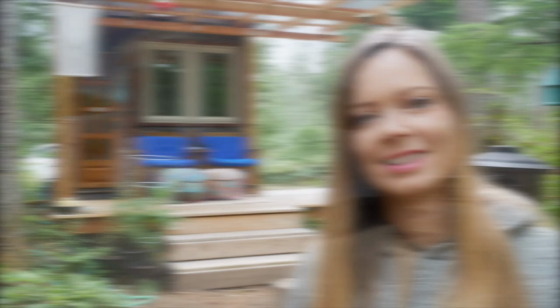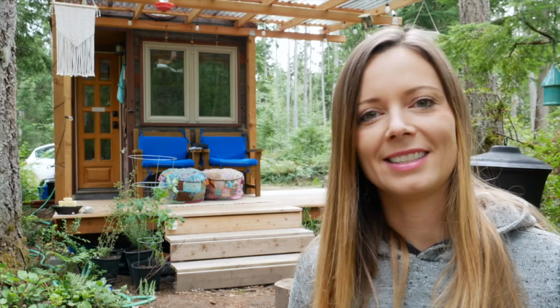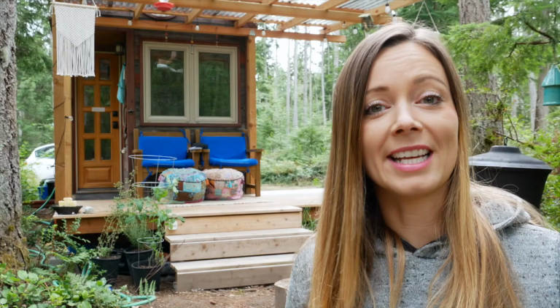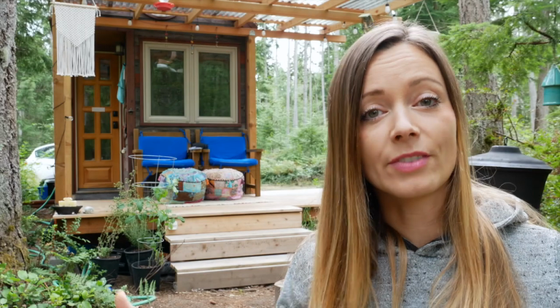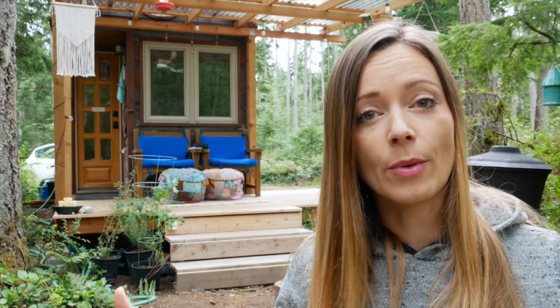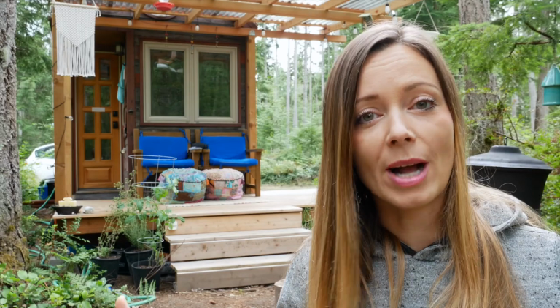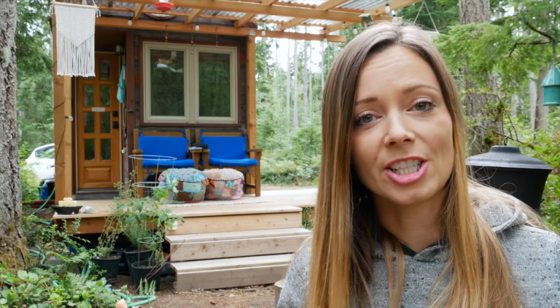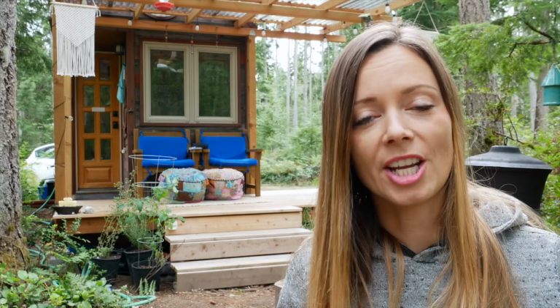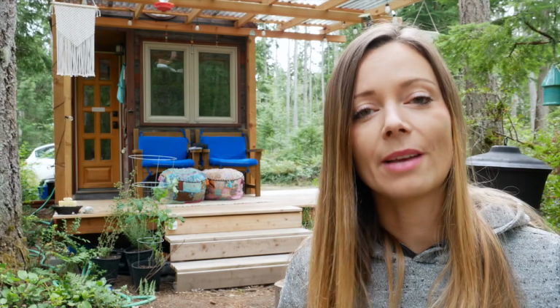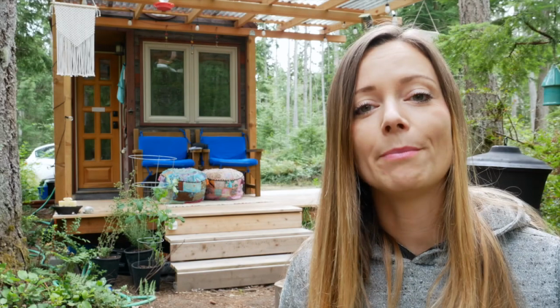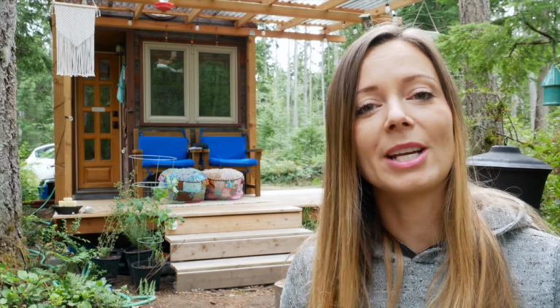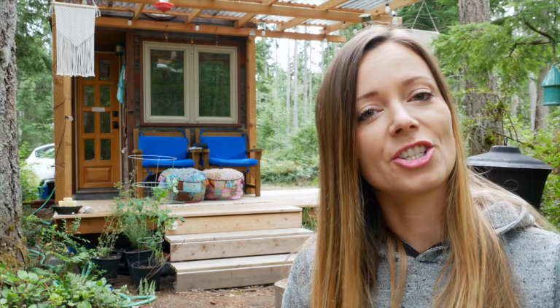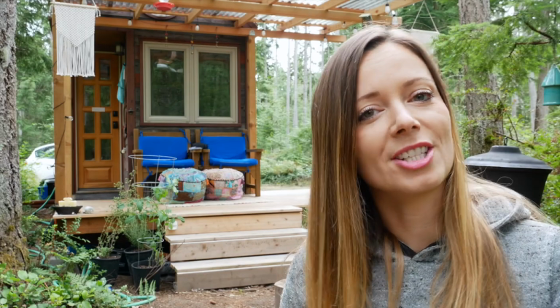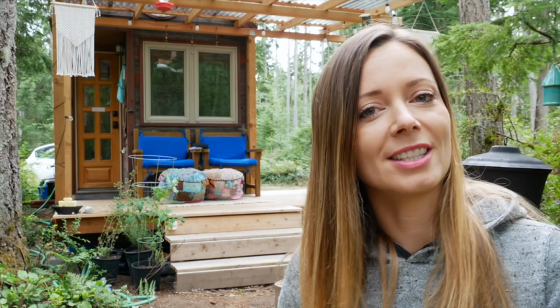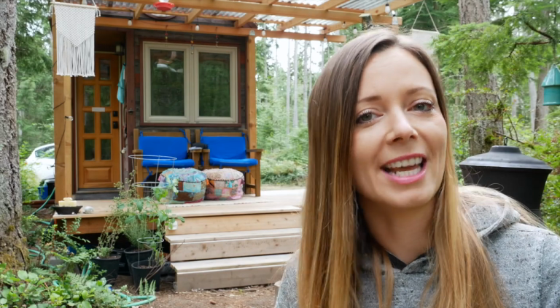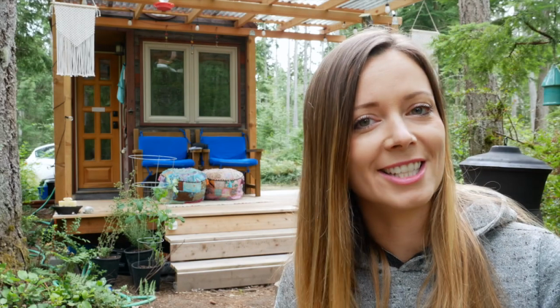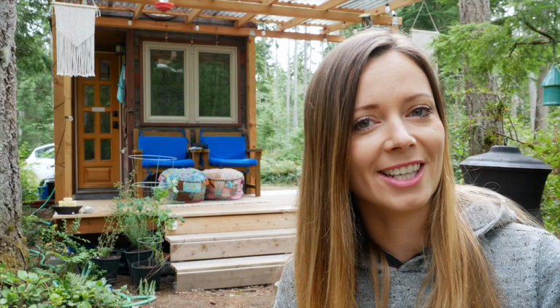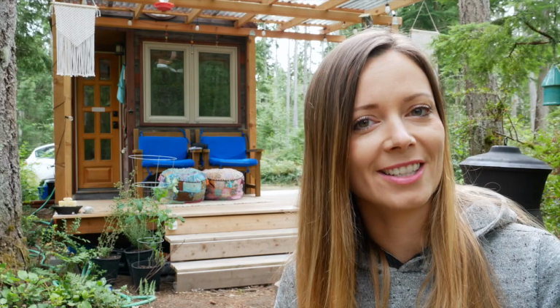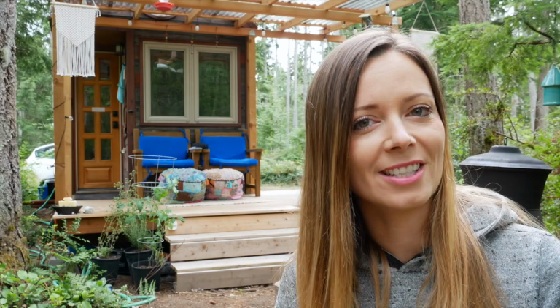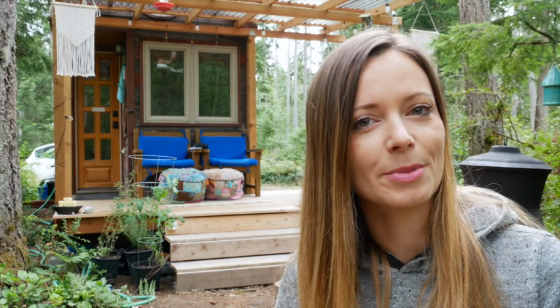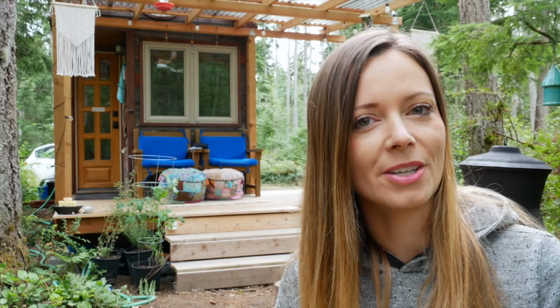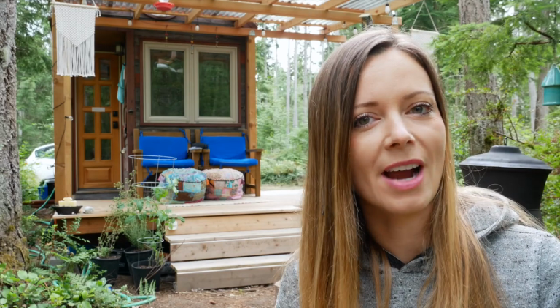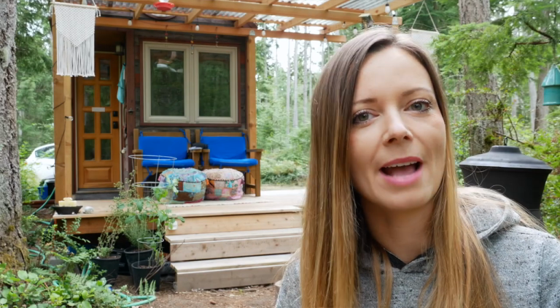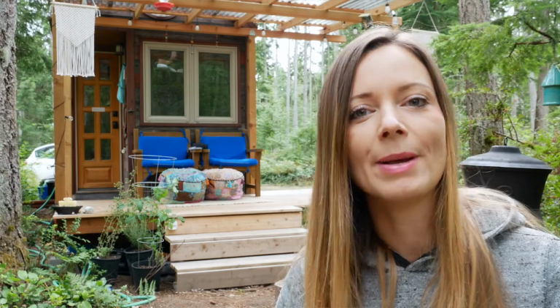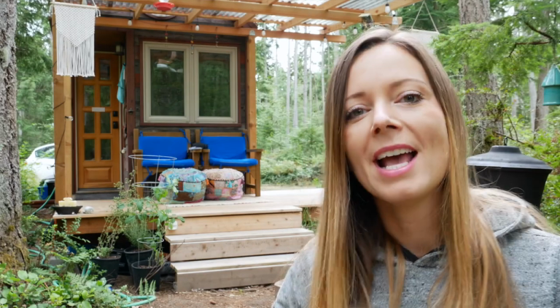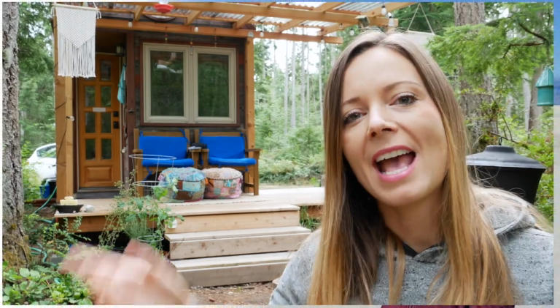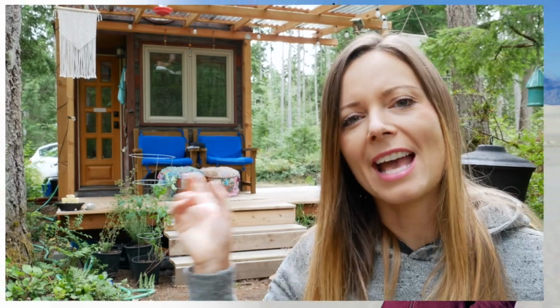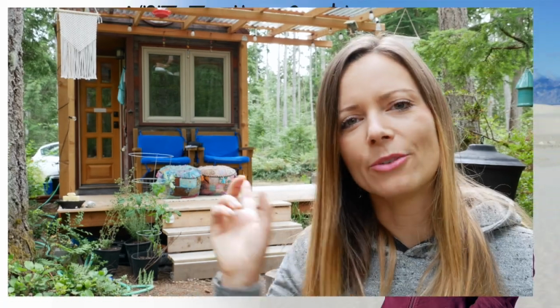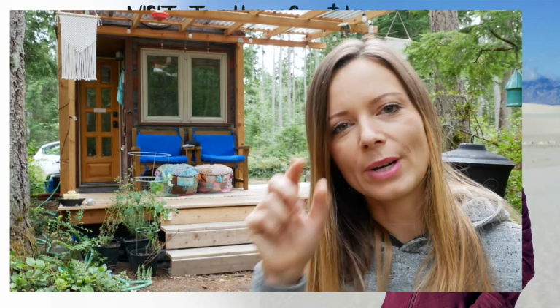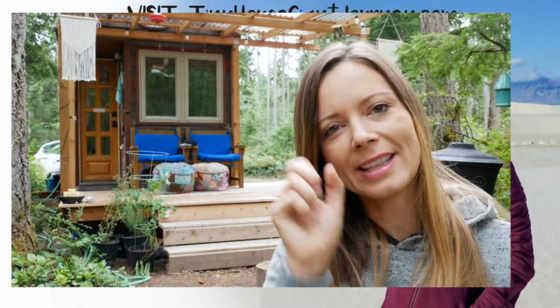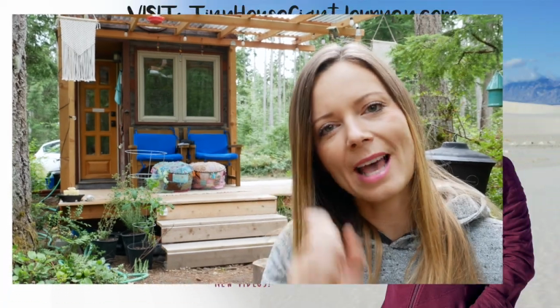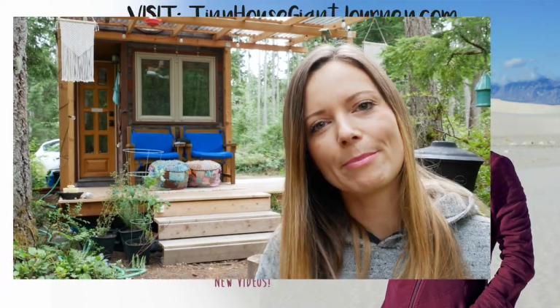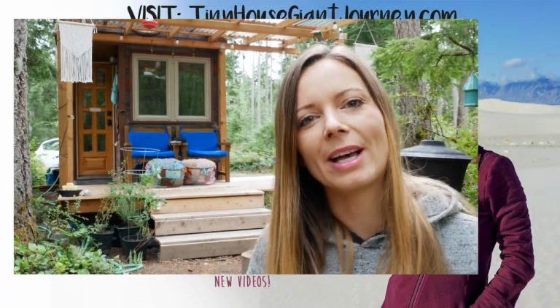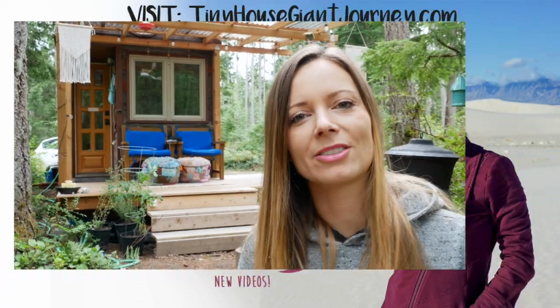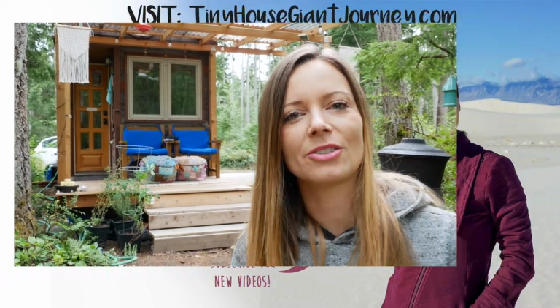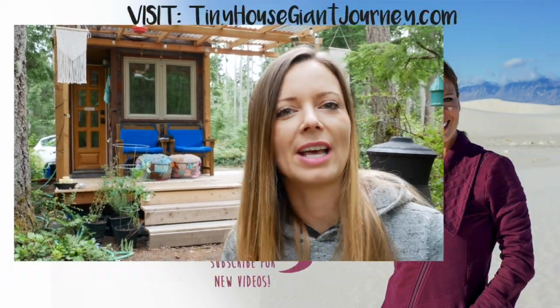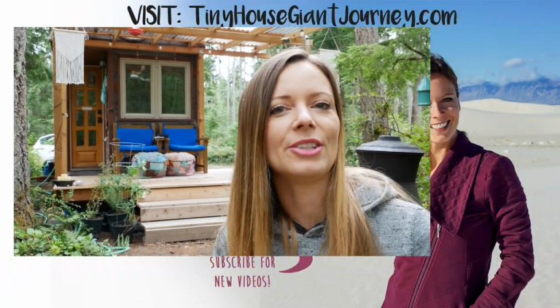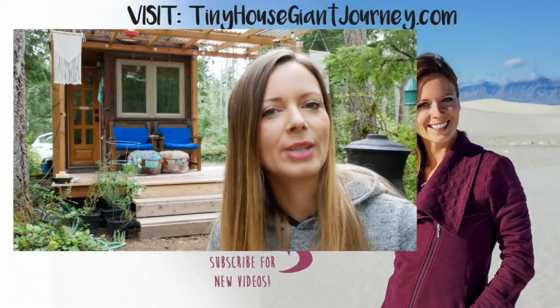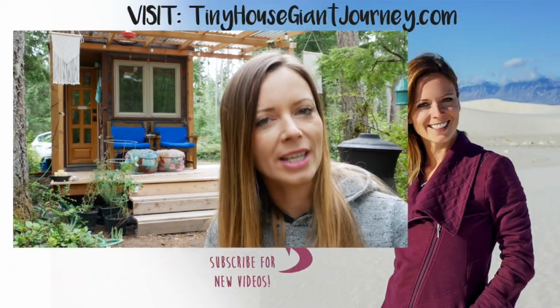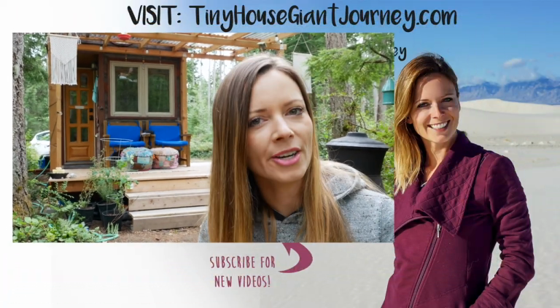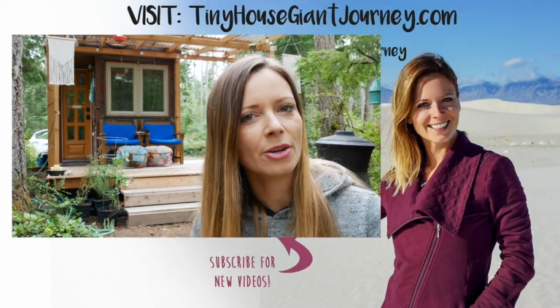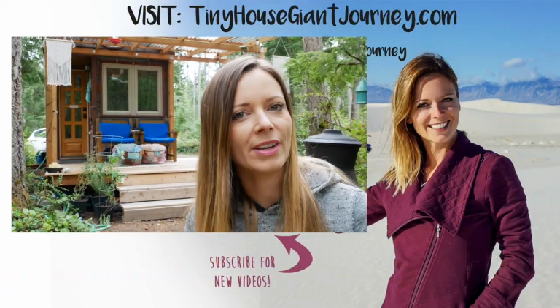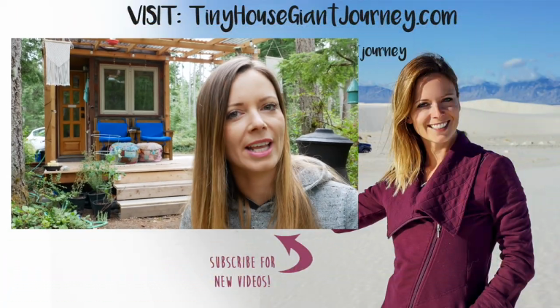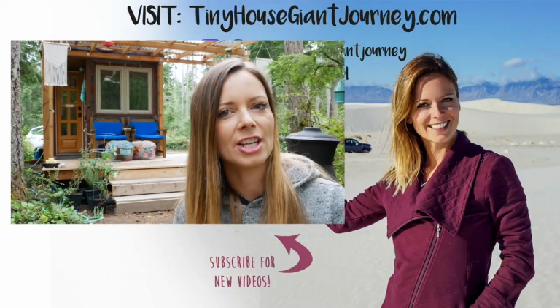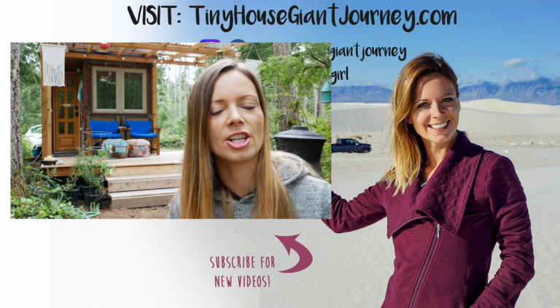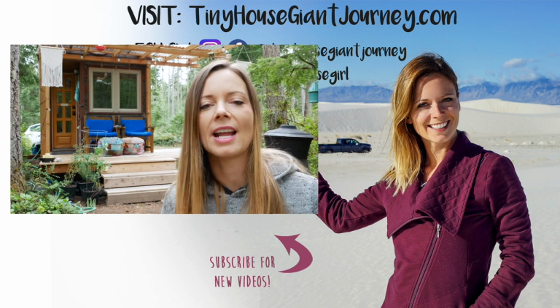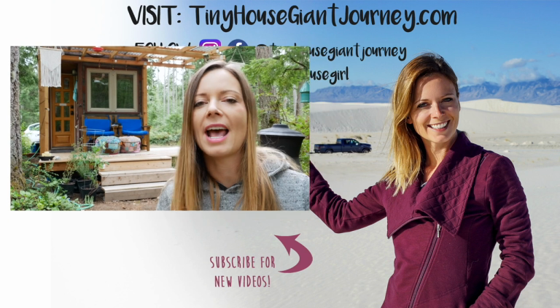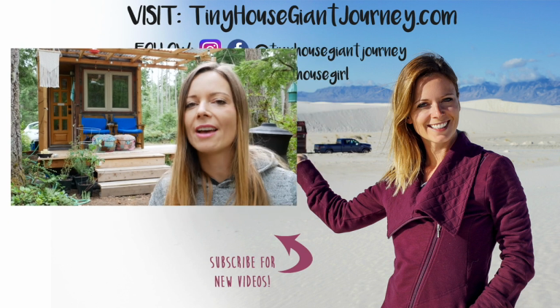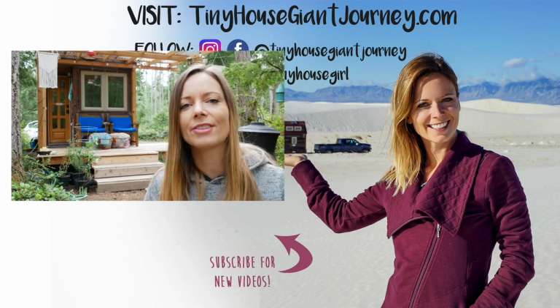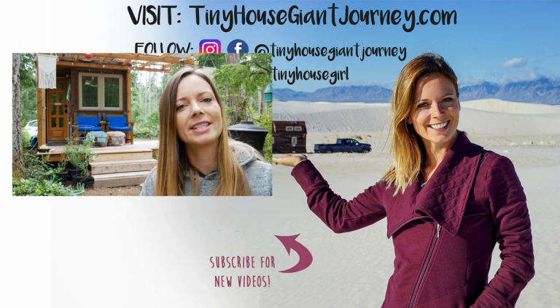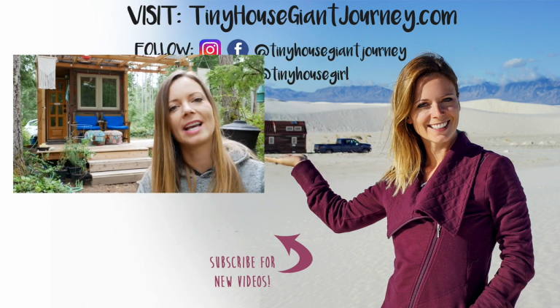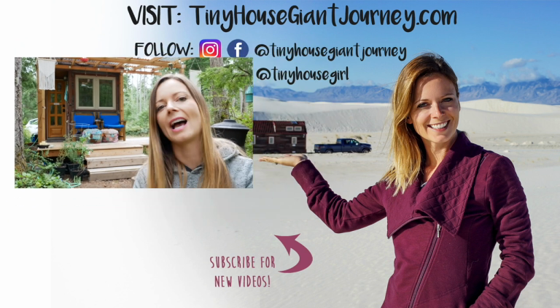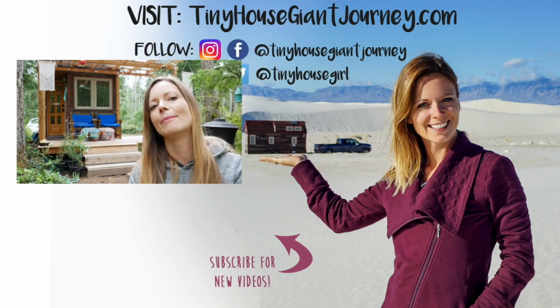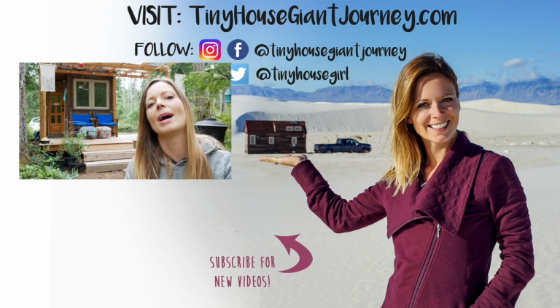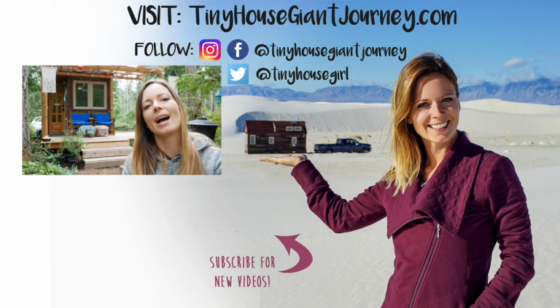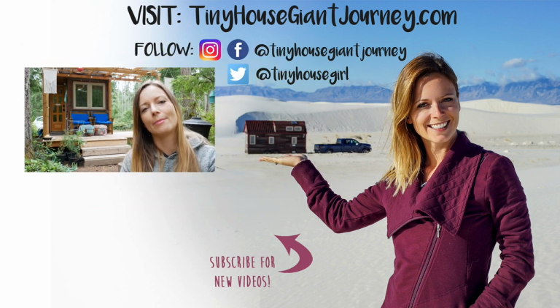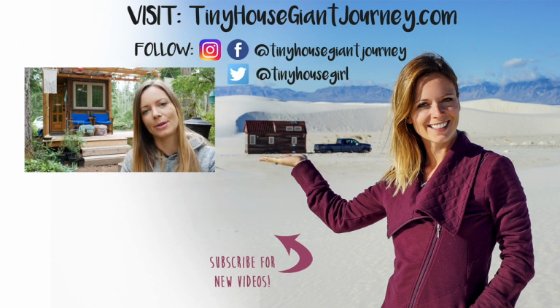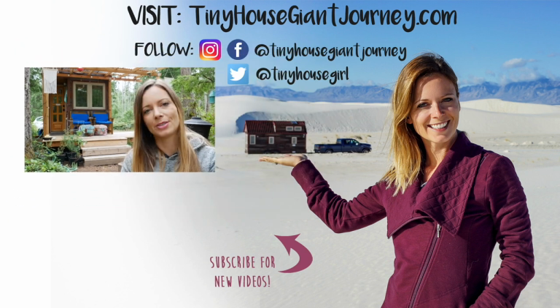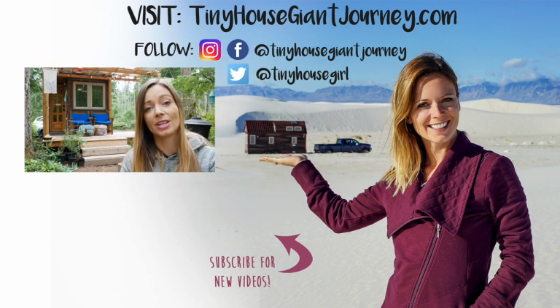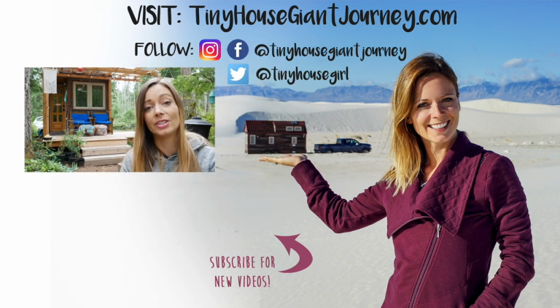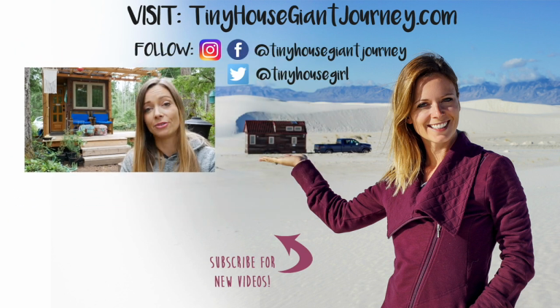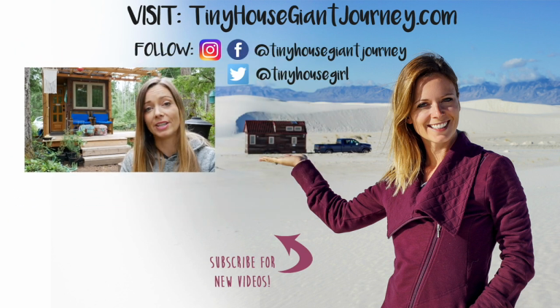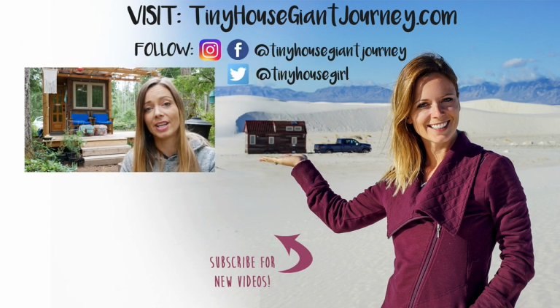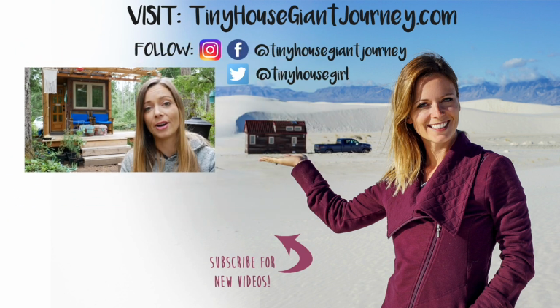Thanks for watching. Make sure to like, share, and subscribe and ring that bell so that you get a notification every time I post a new video.